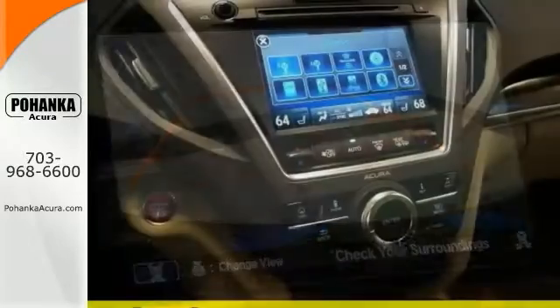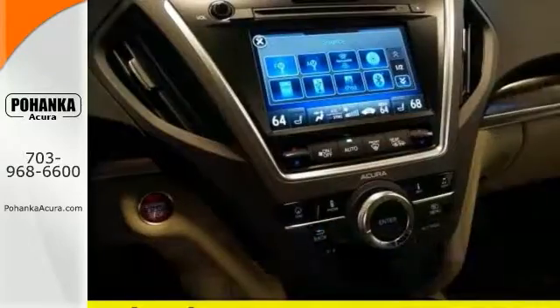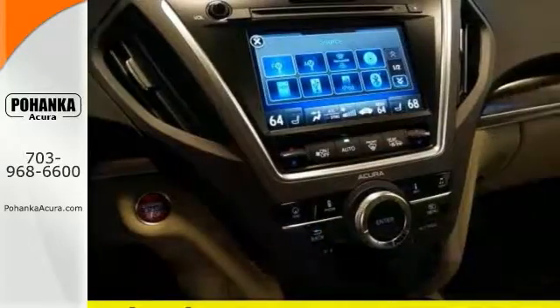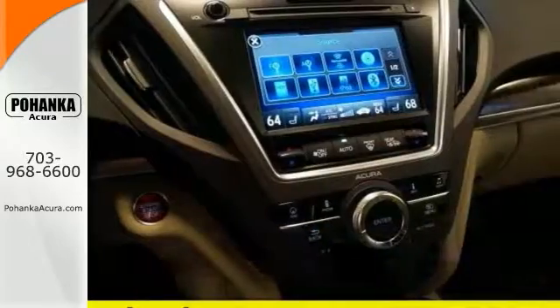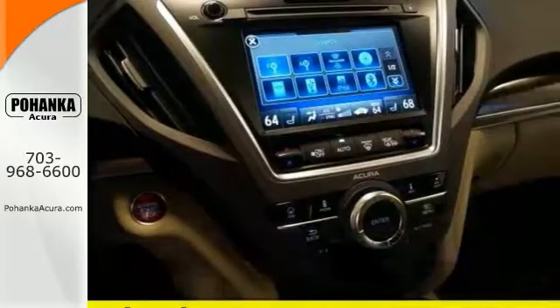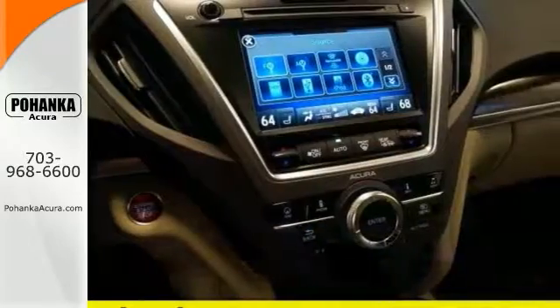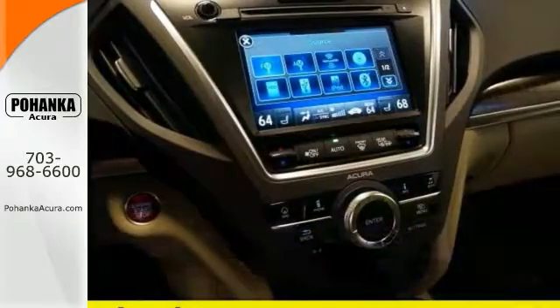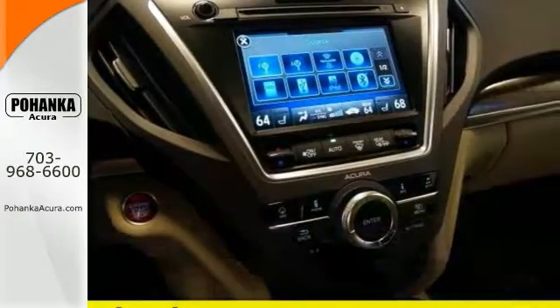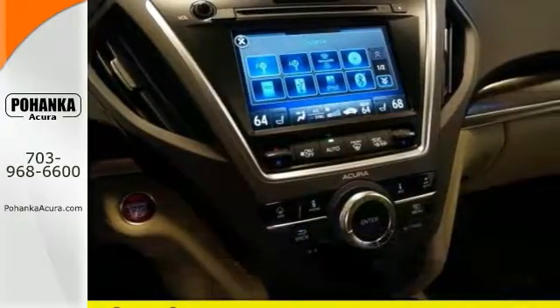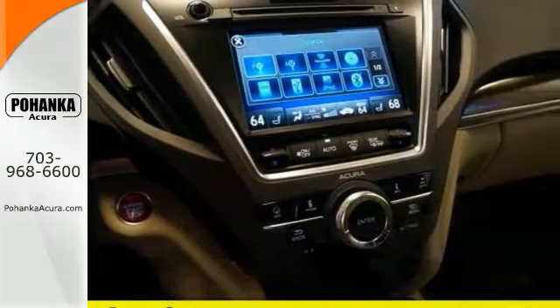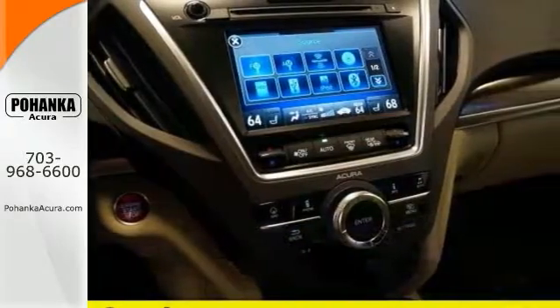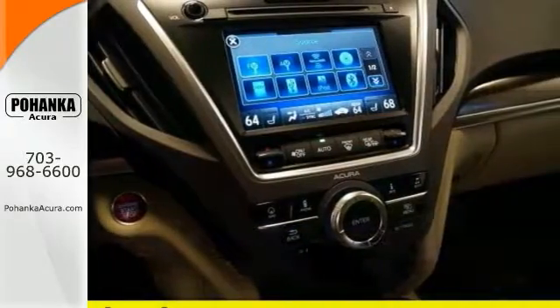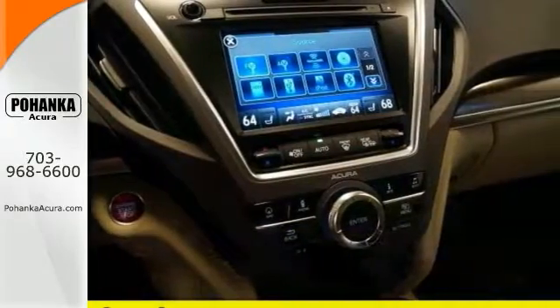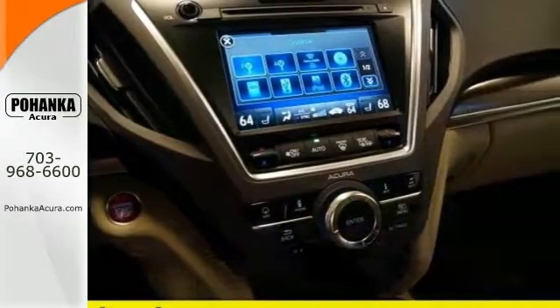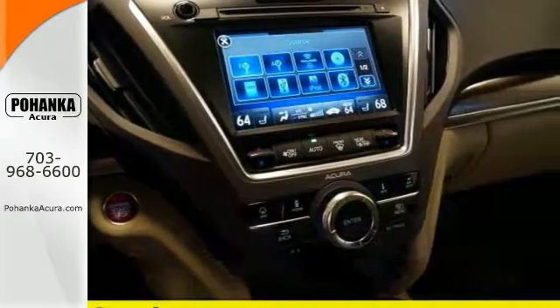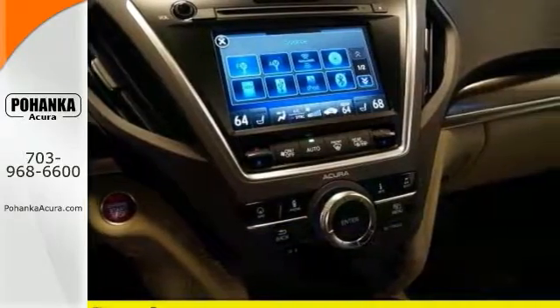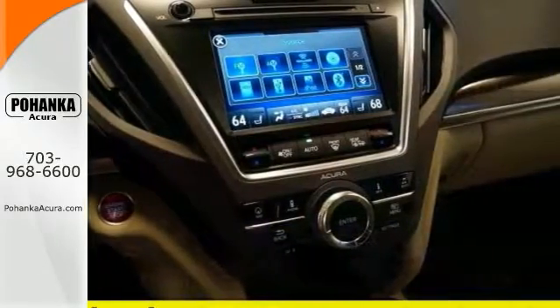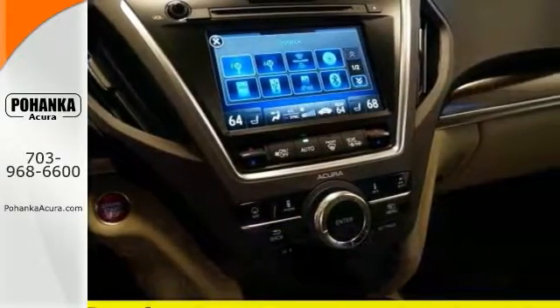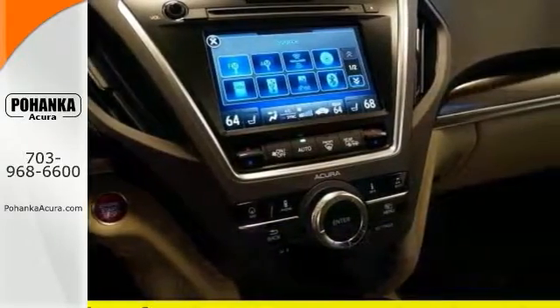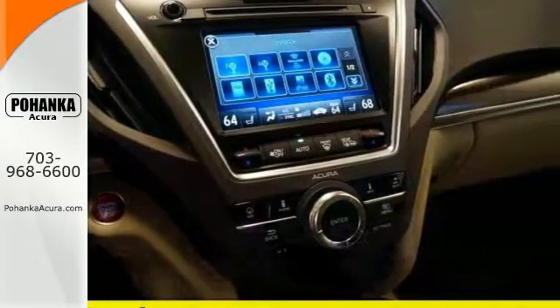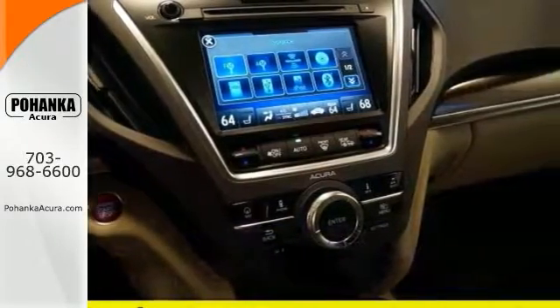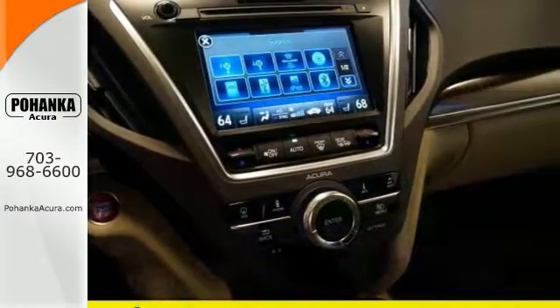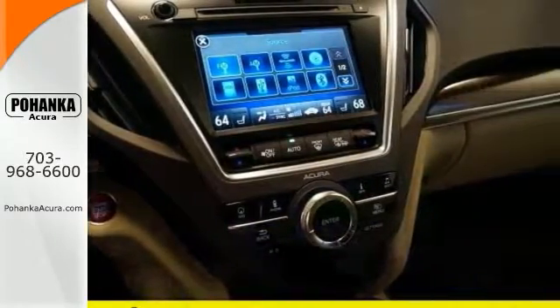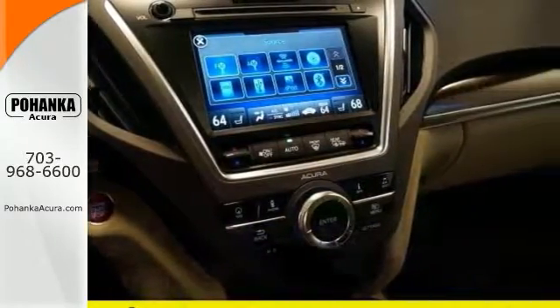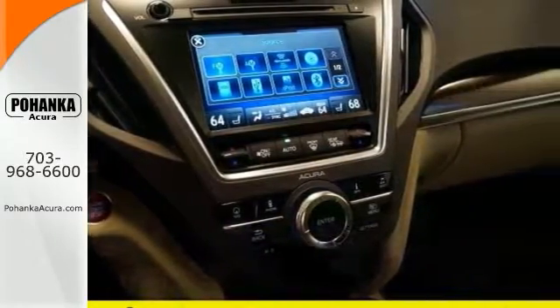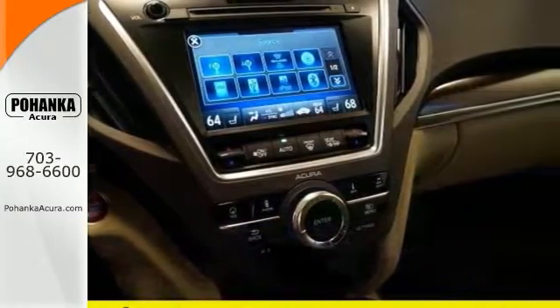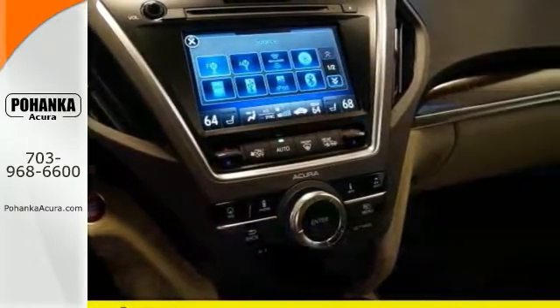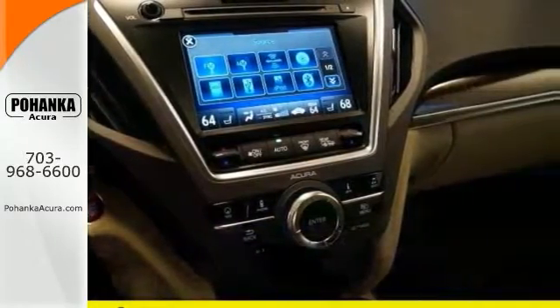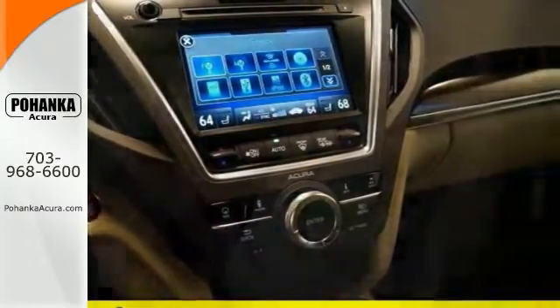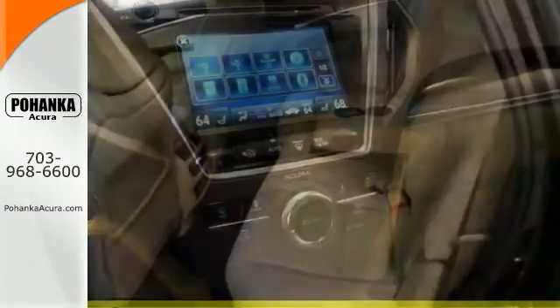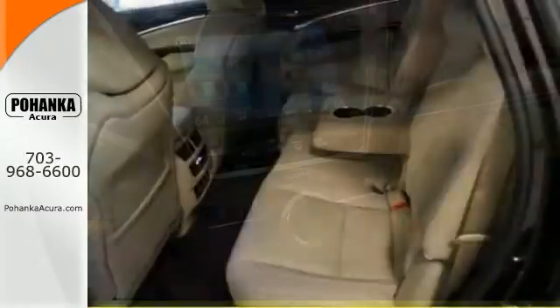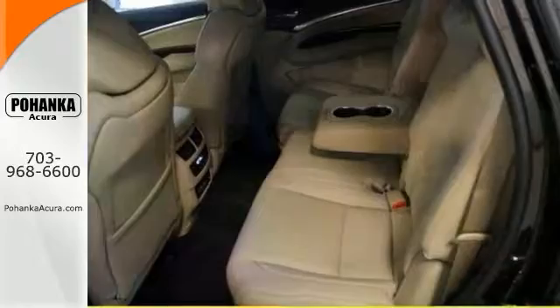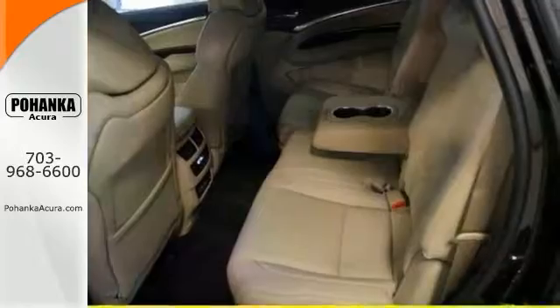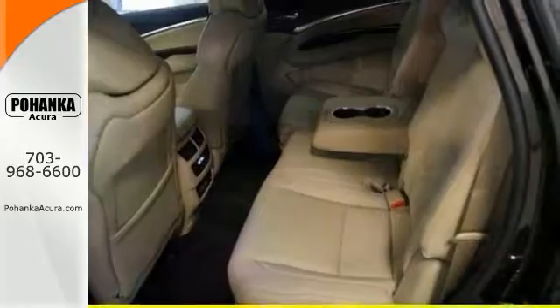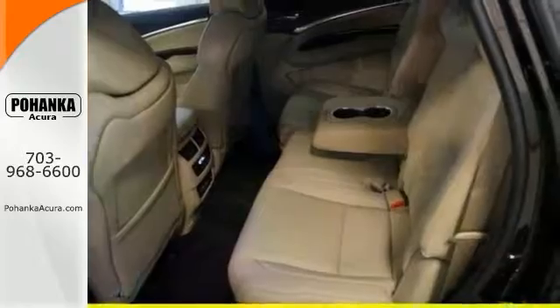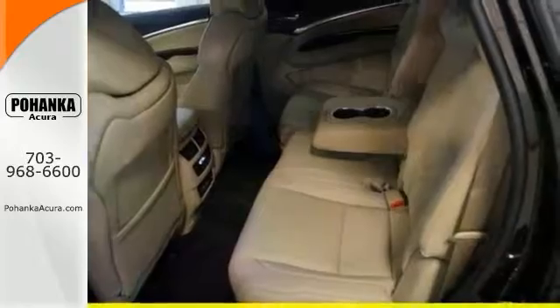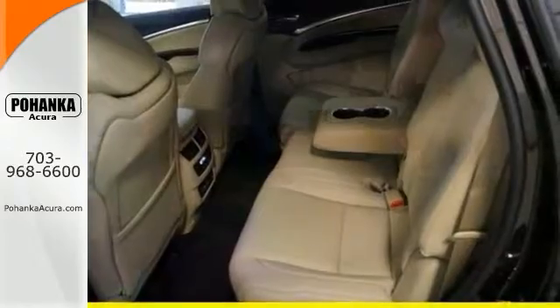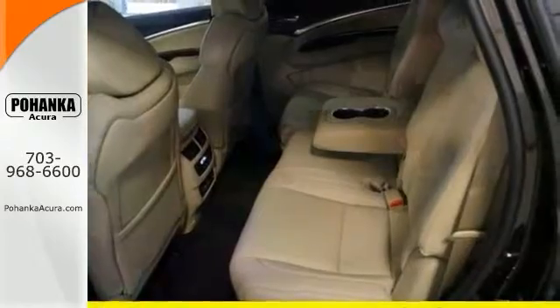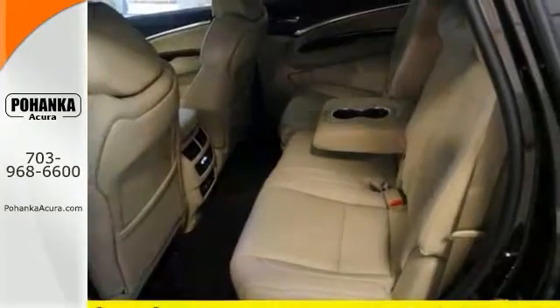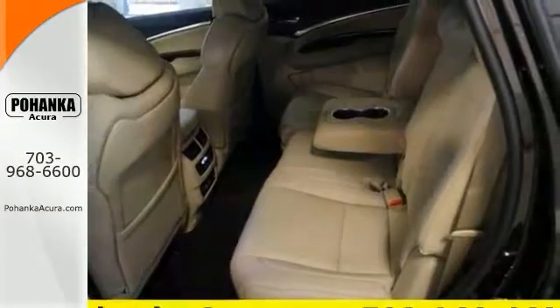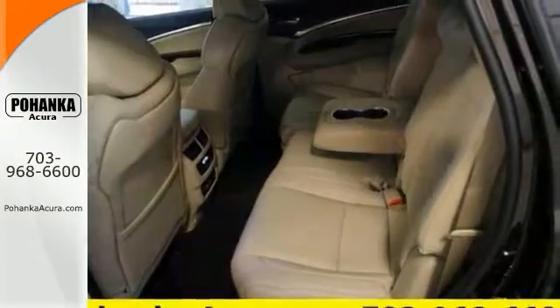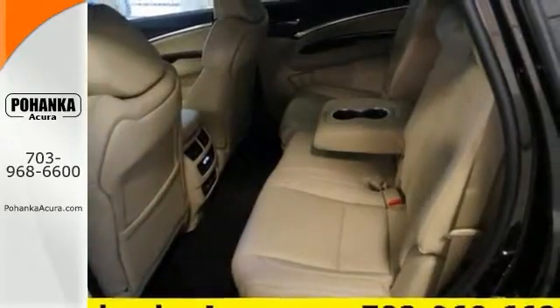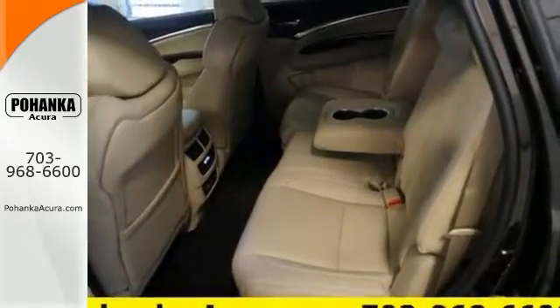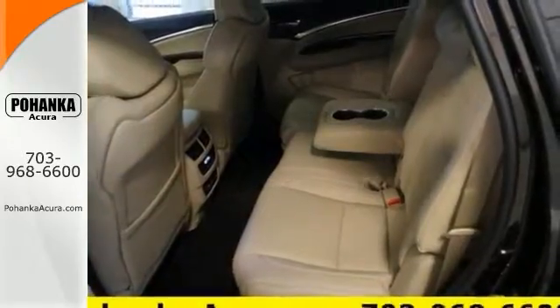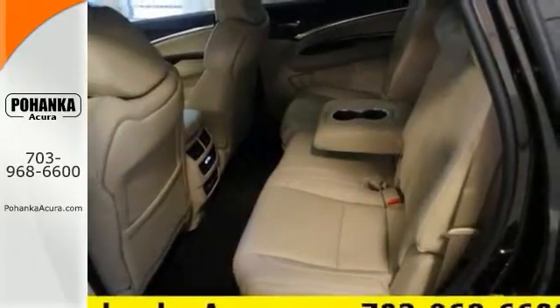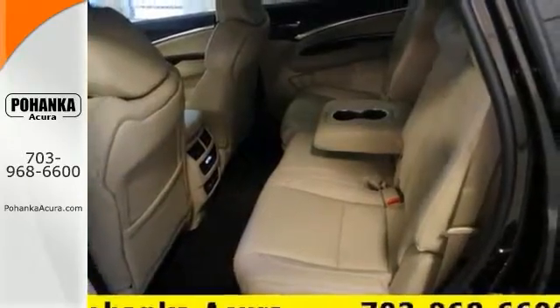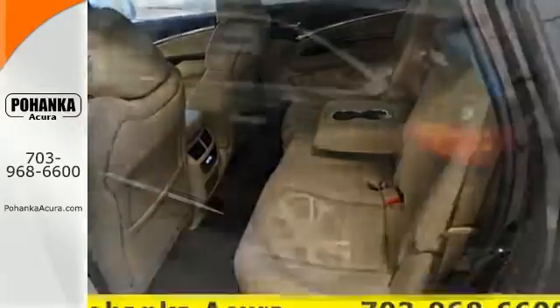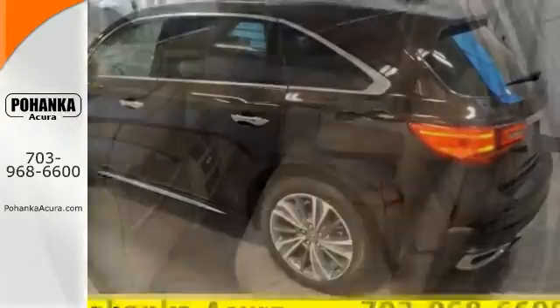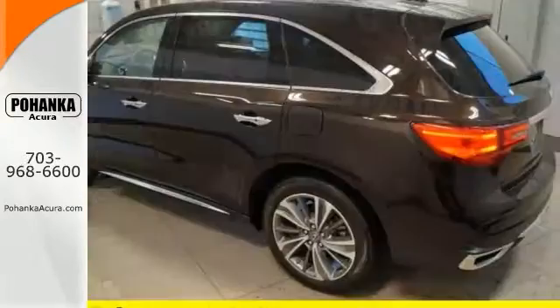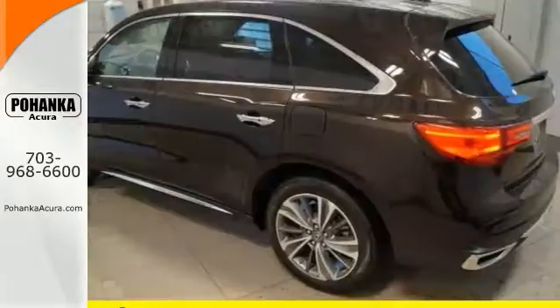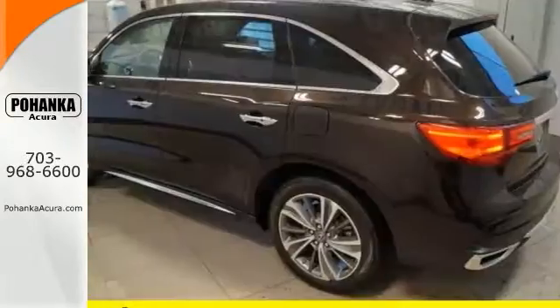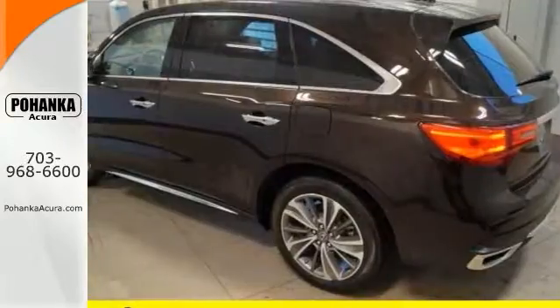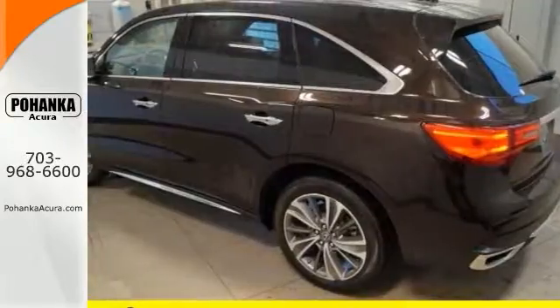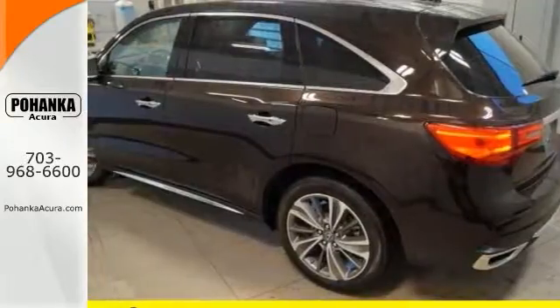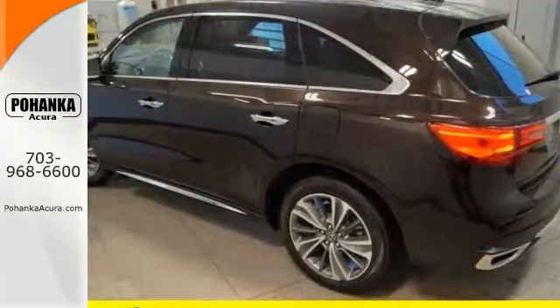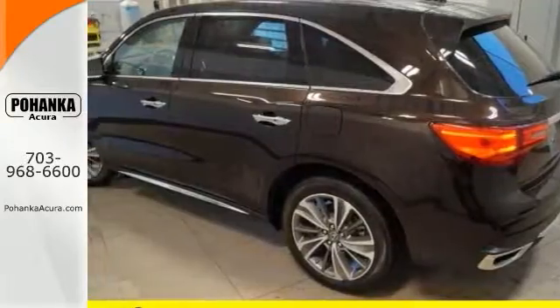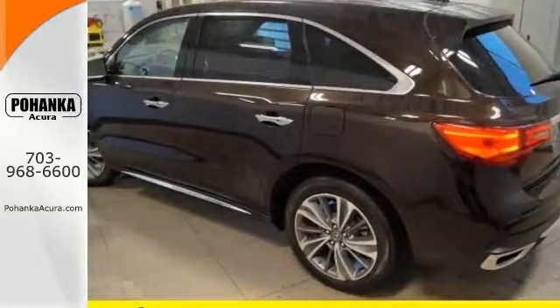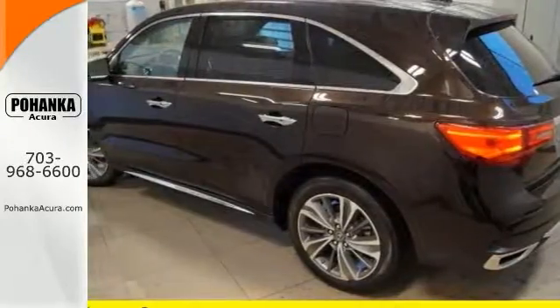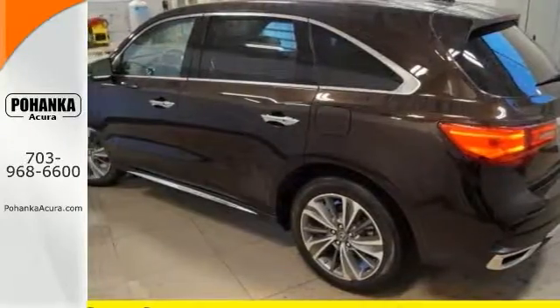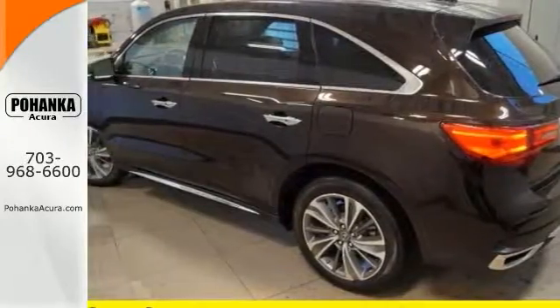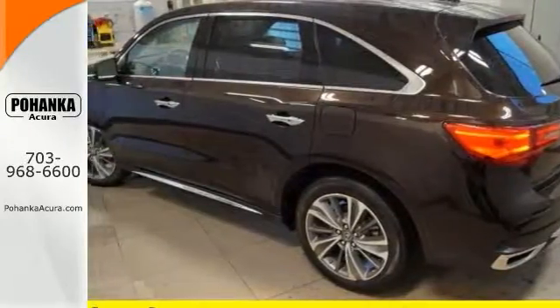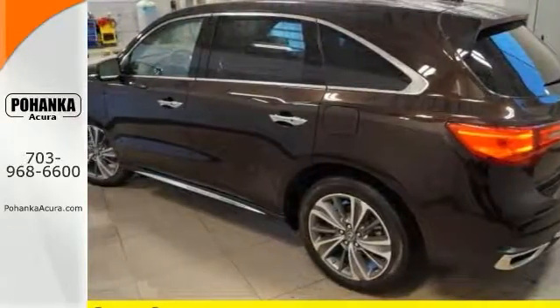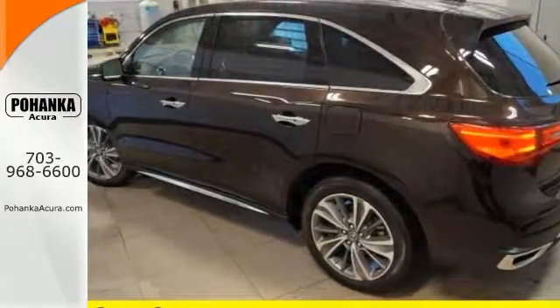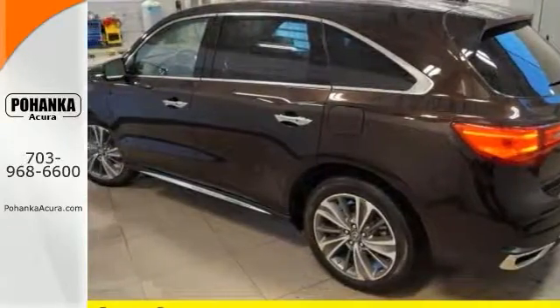Add that — power sunroof, heated seats, and a premium audio system. Have one attractive Acura. Come check it out today.